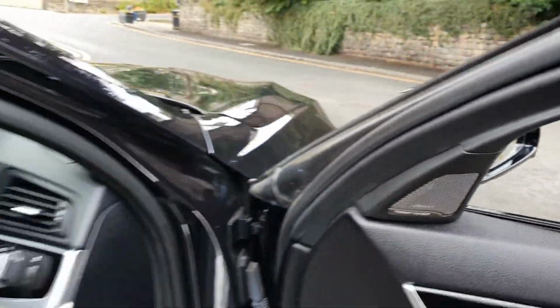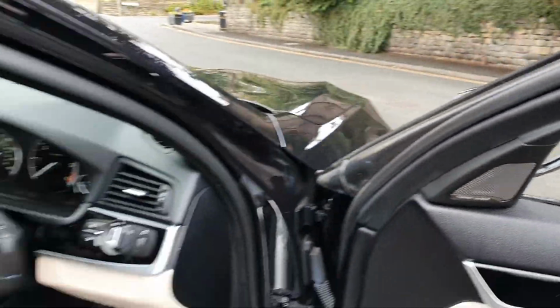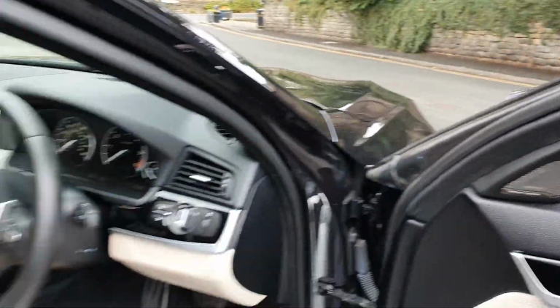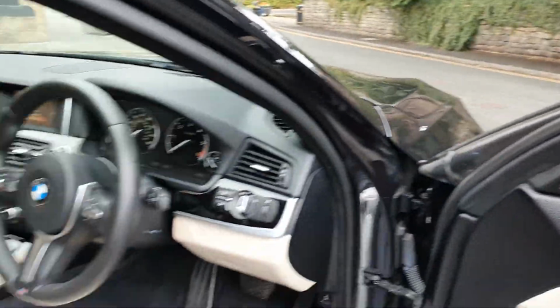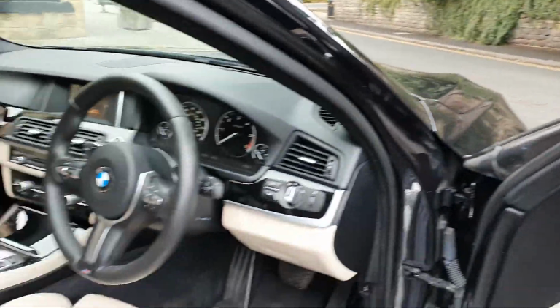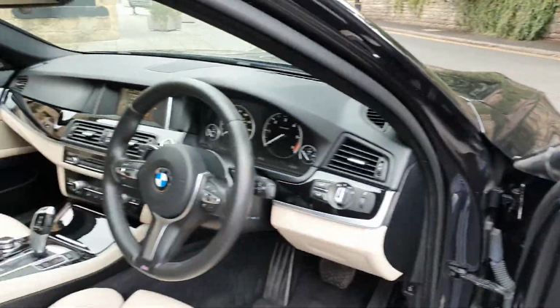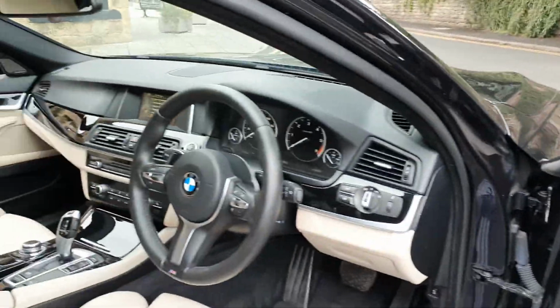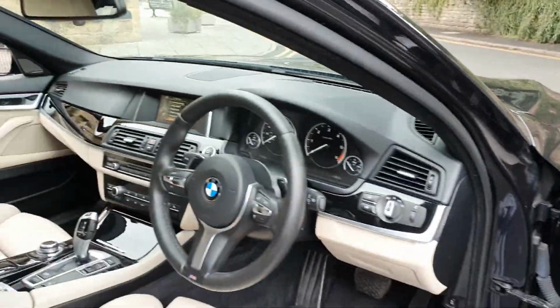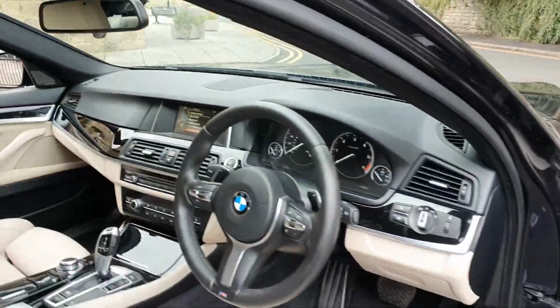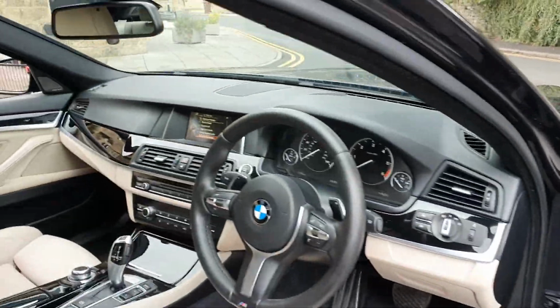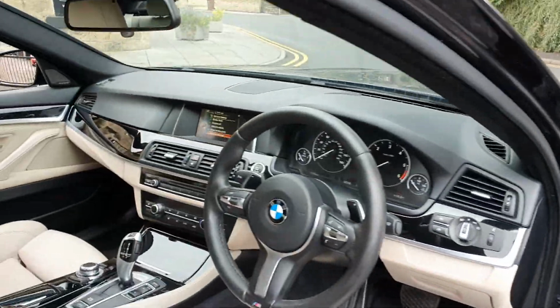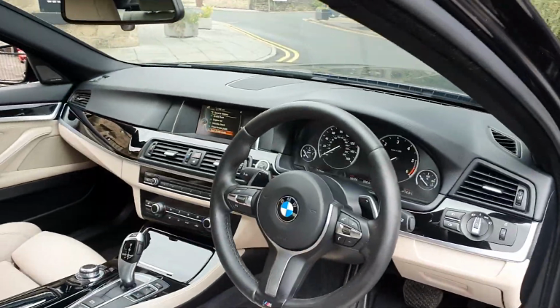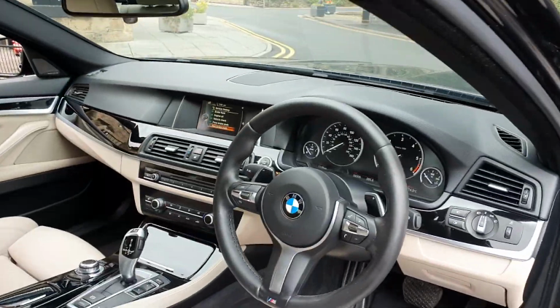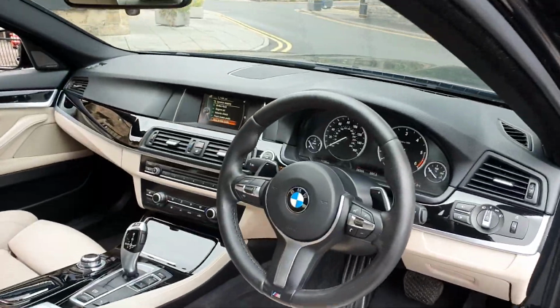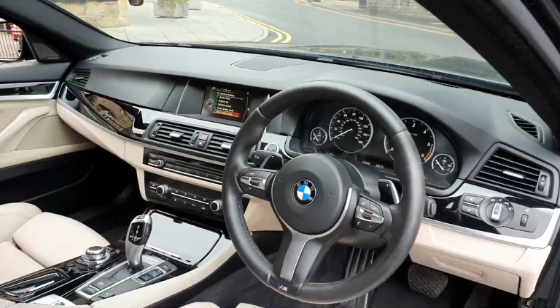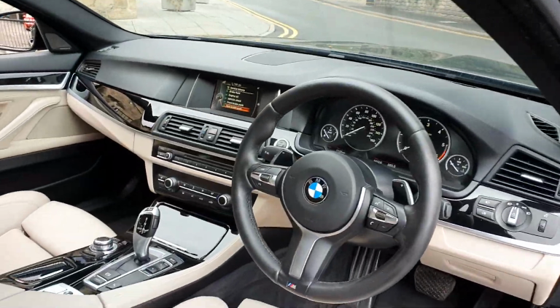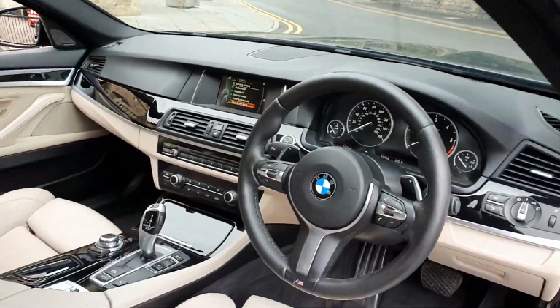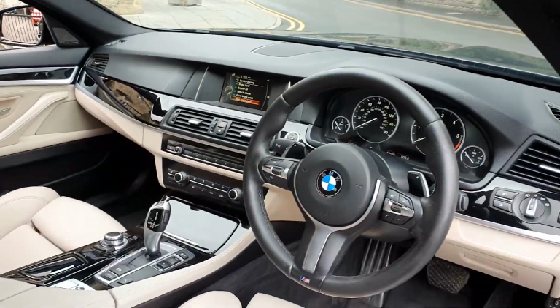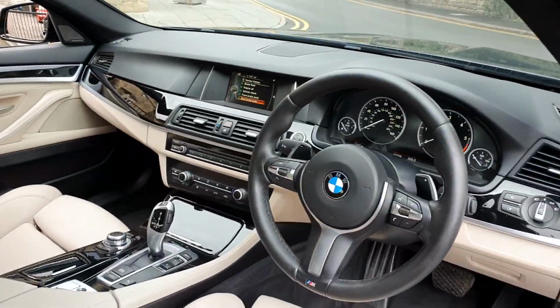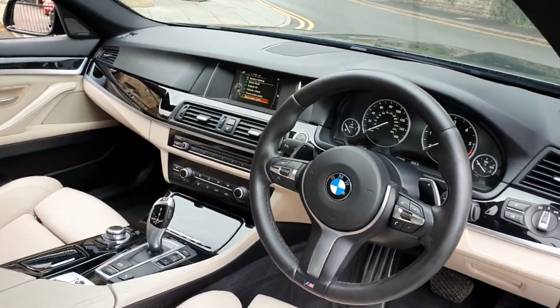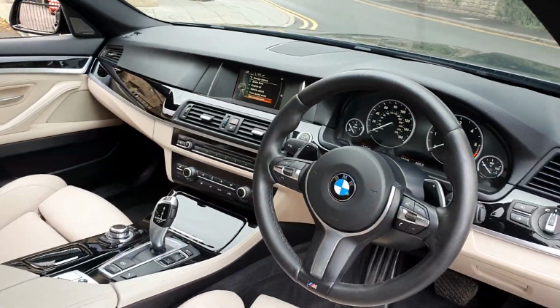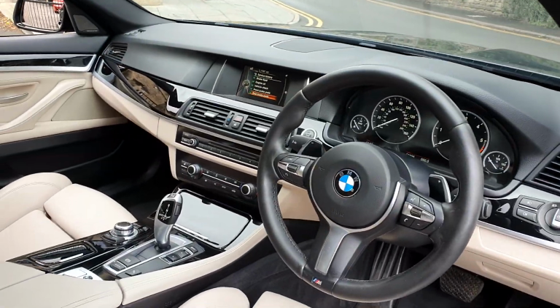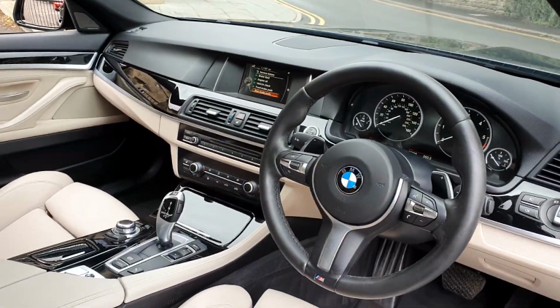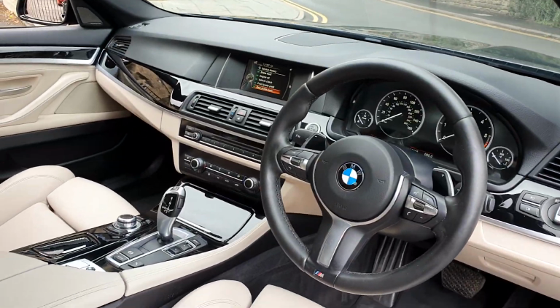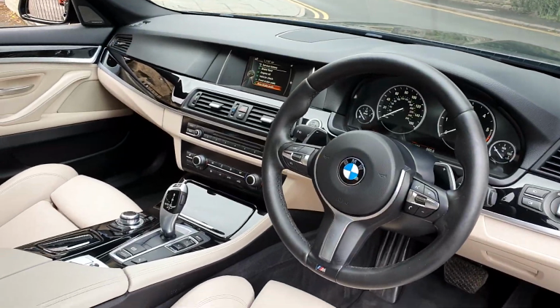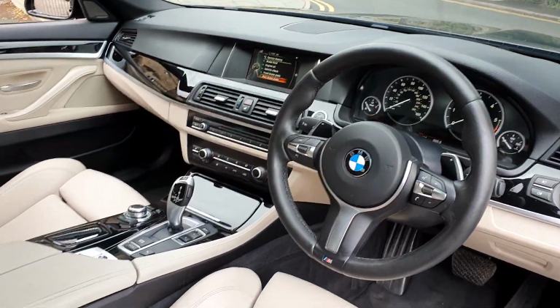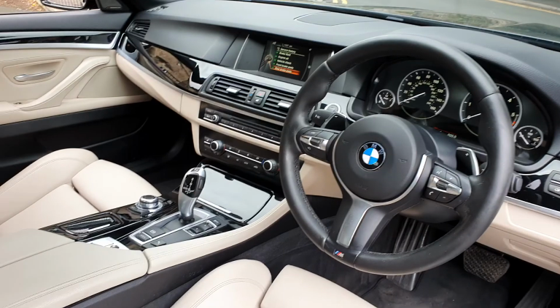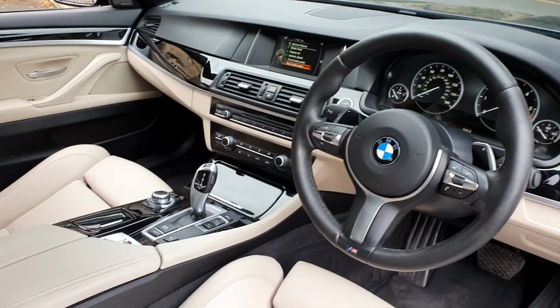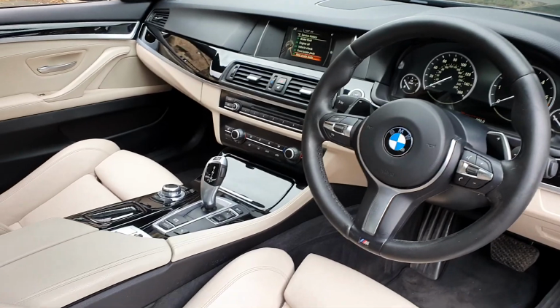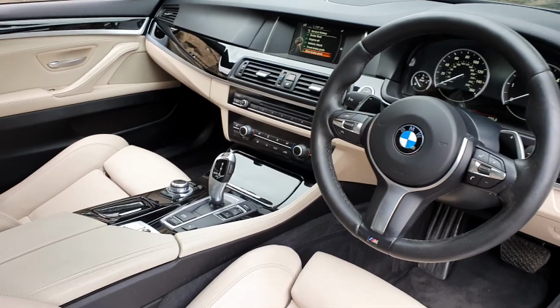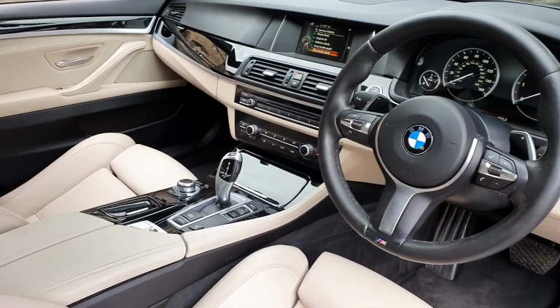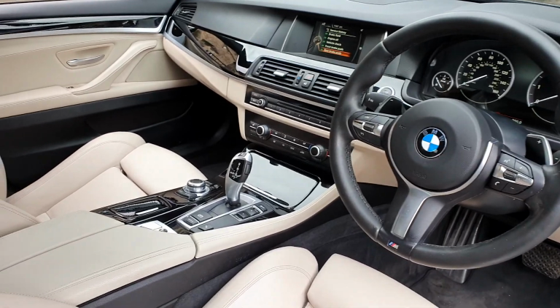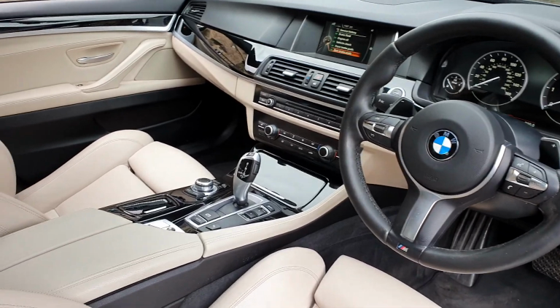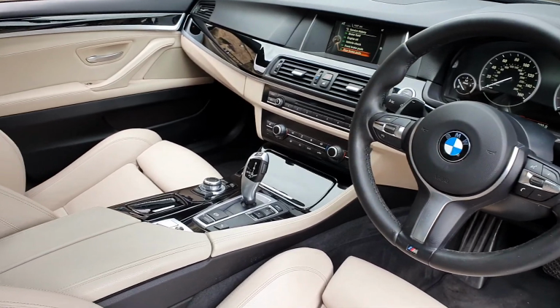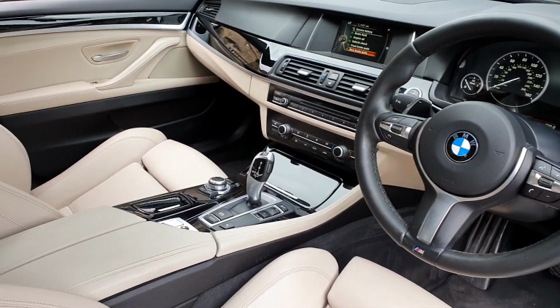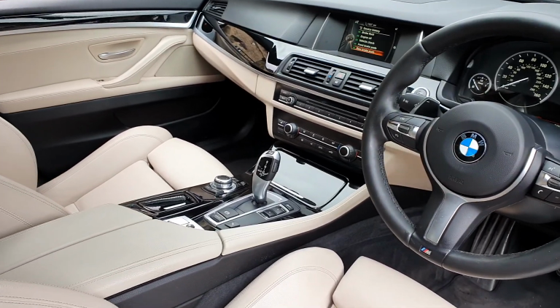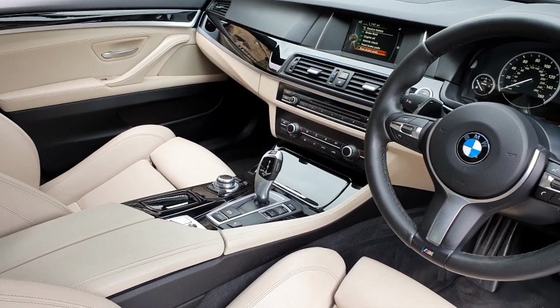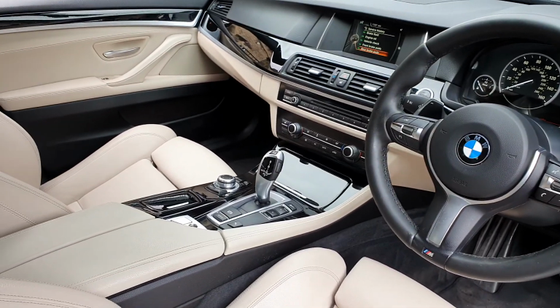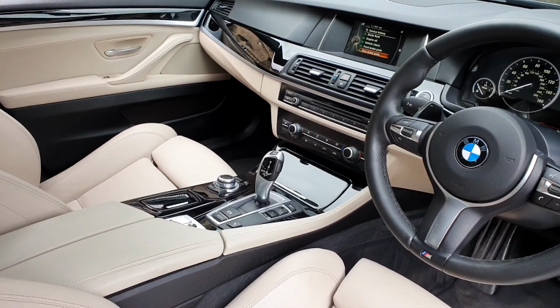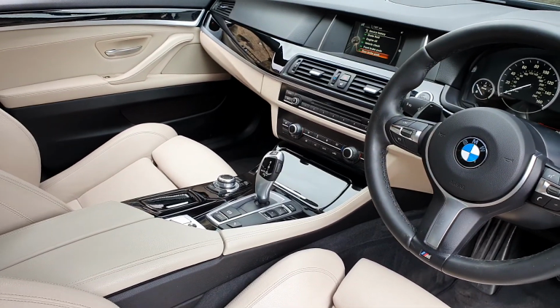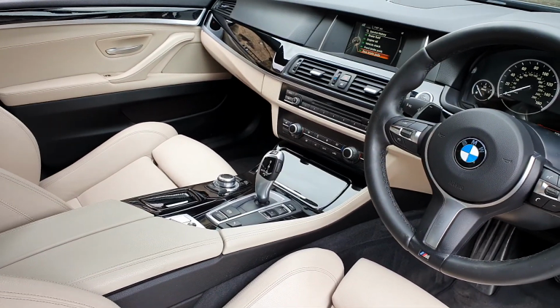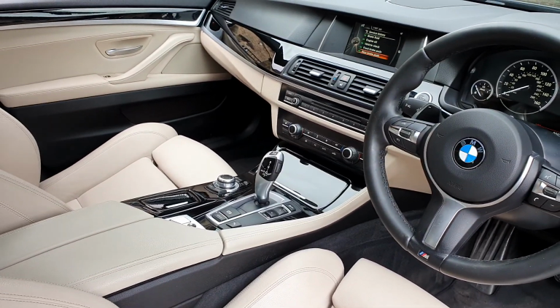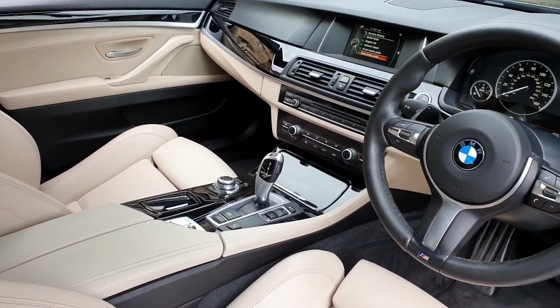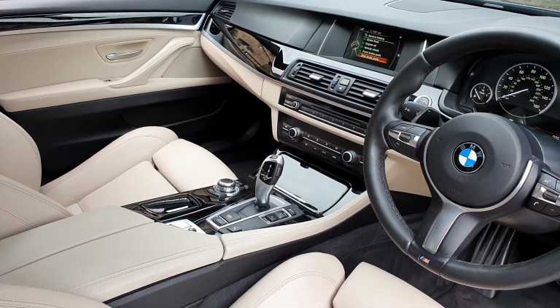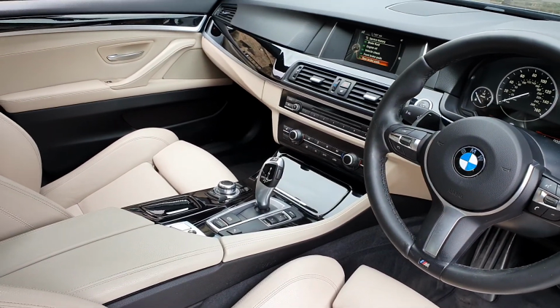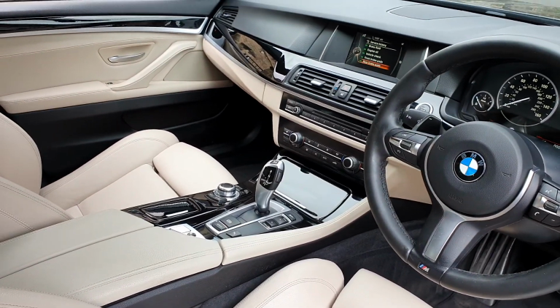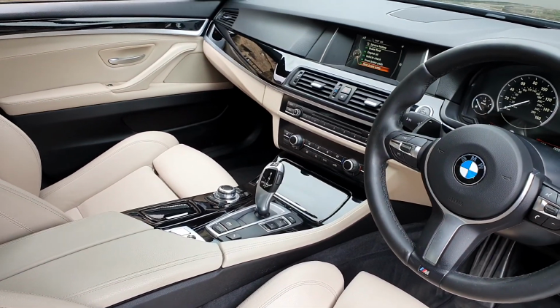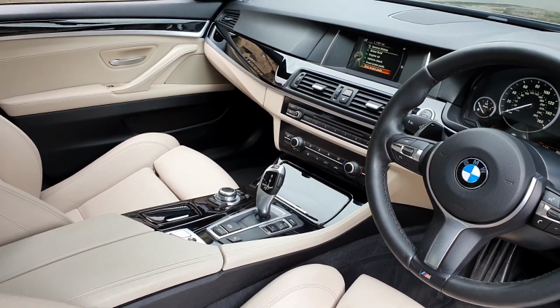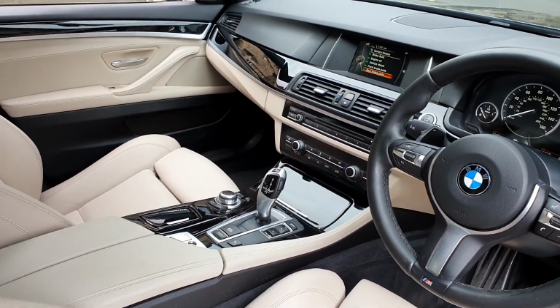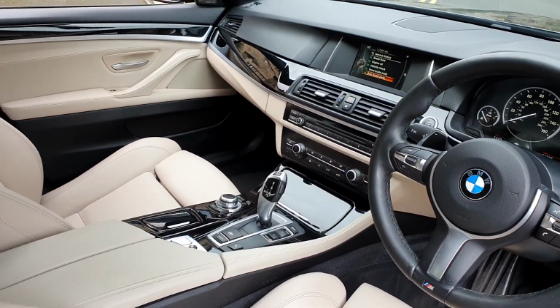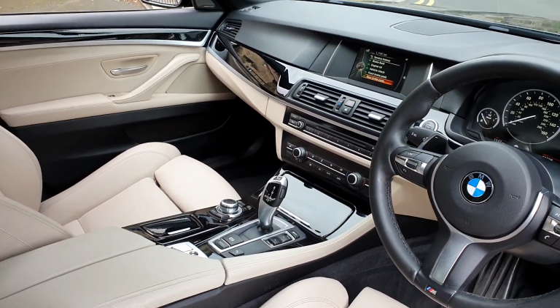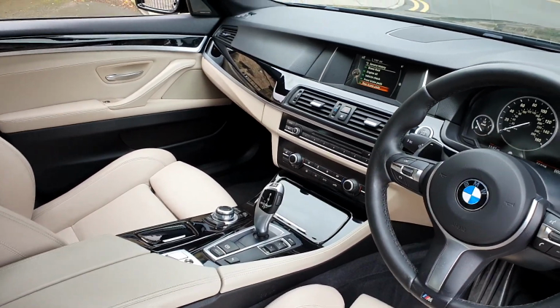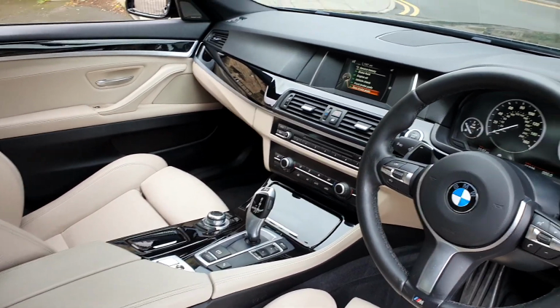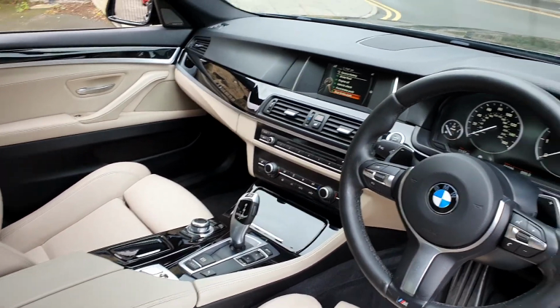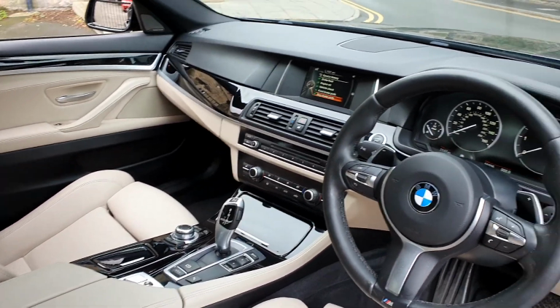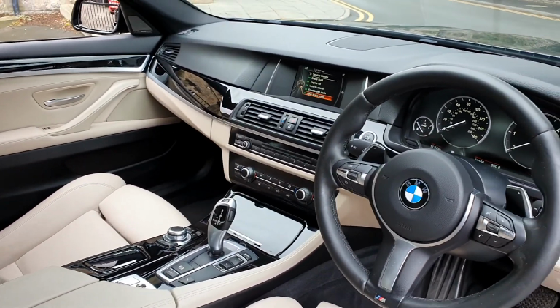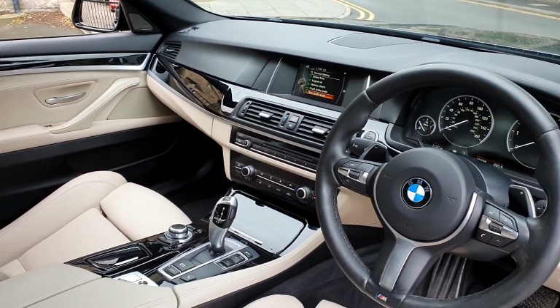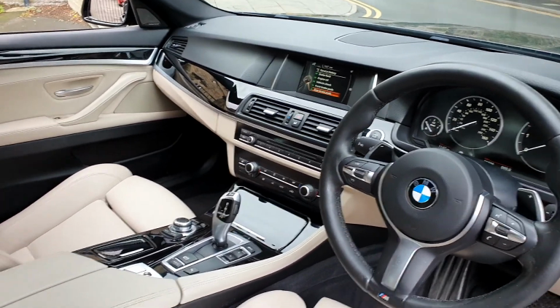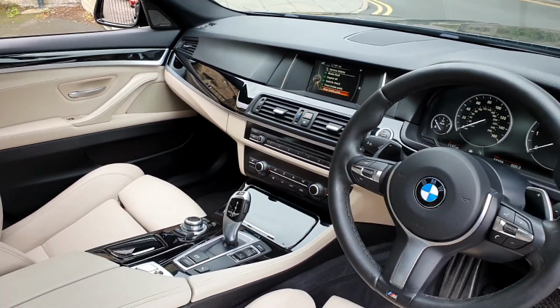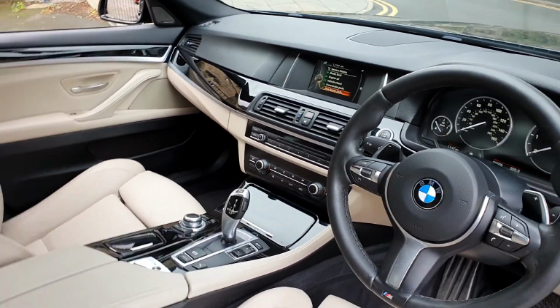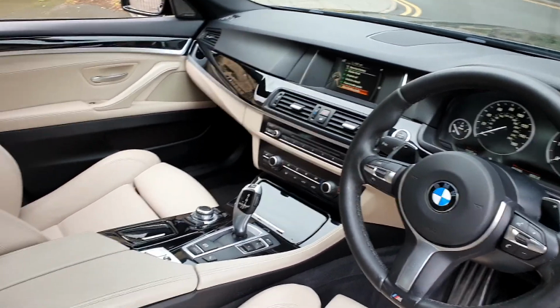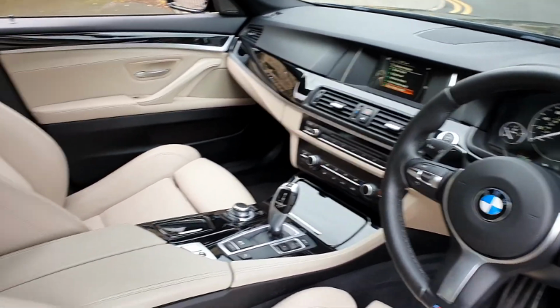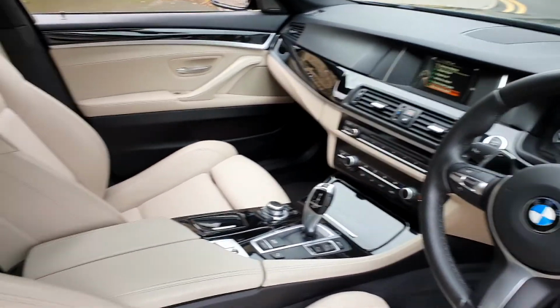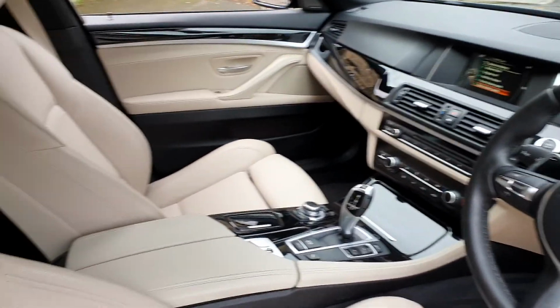We've got folding mirrors, cruise control, speed limiter — all sorts of gadgets and gizmos.